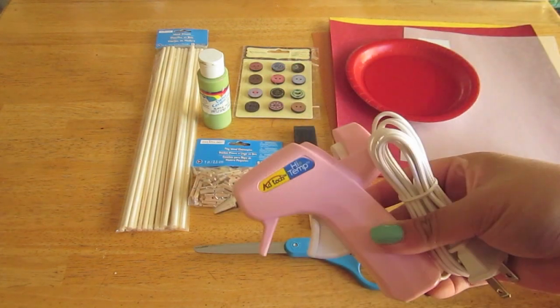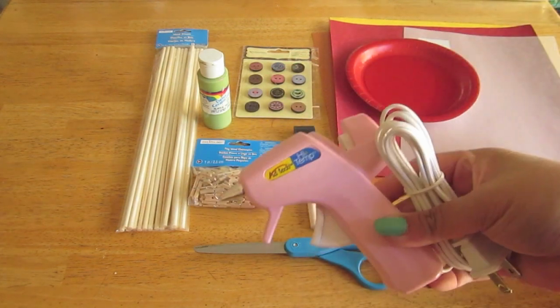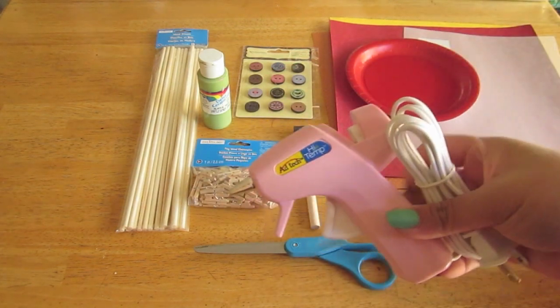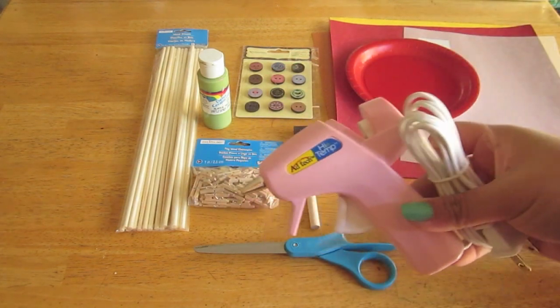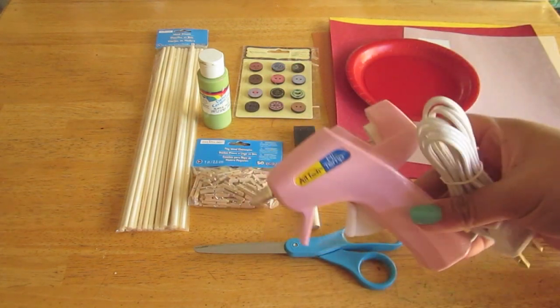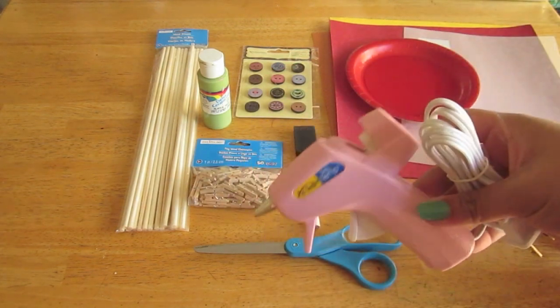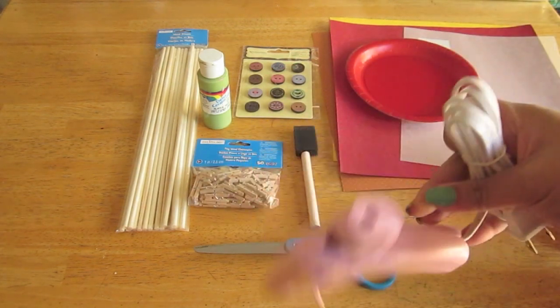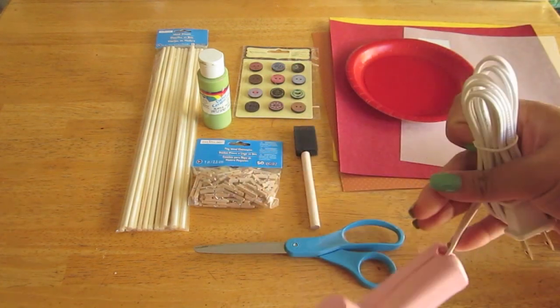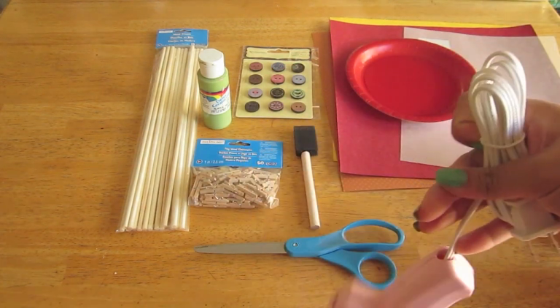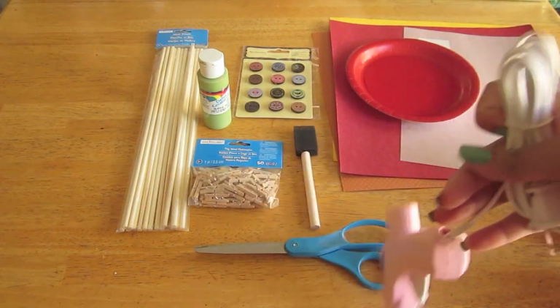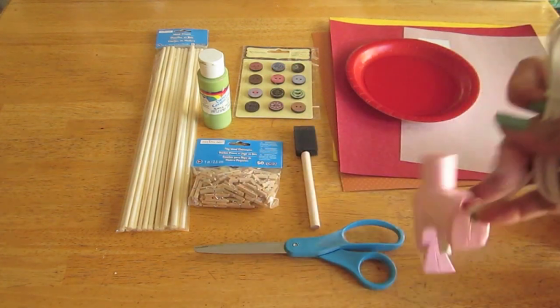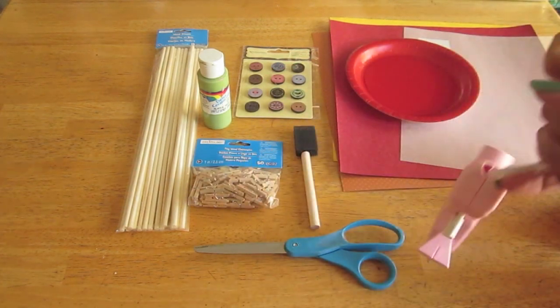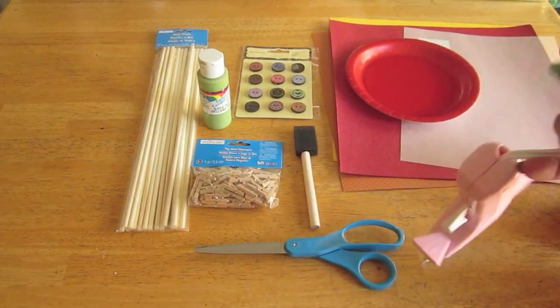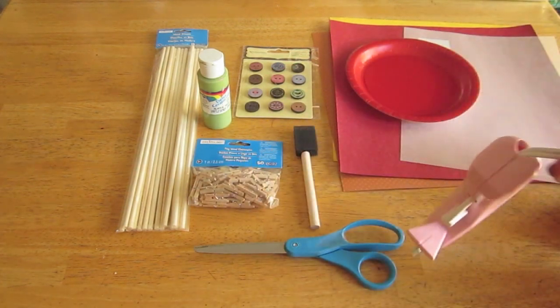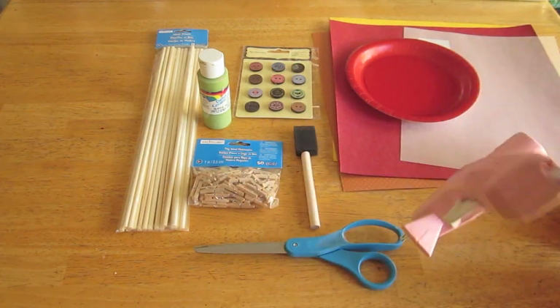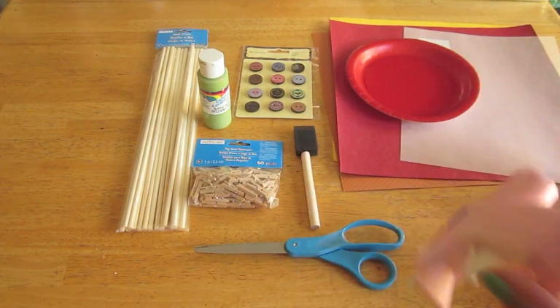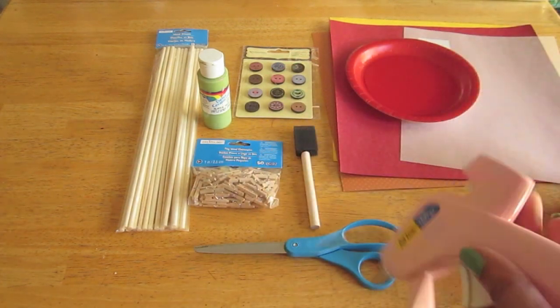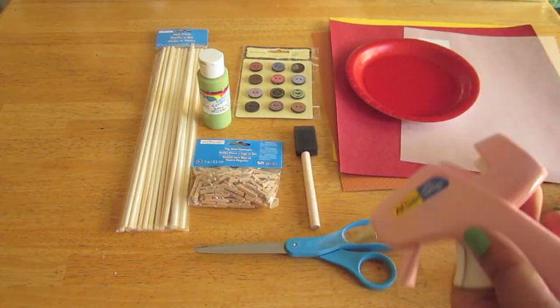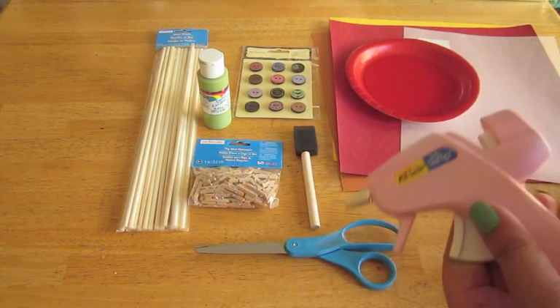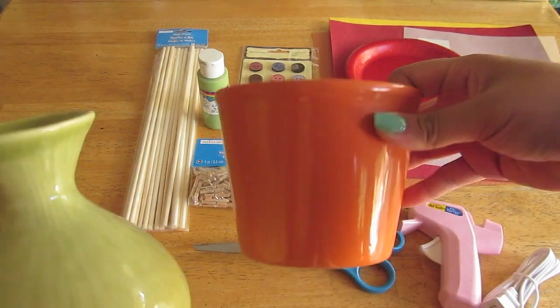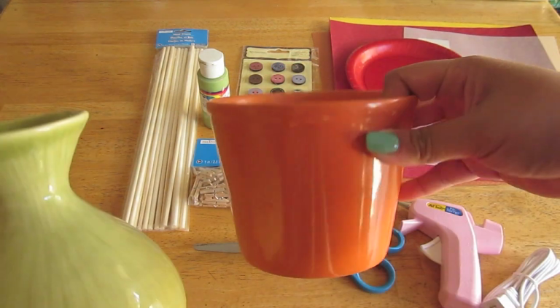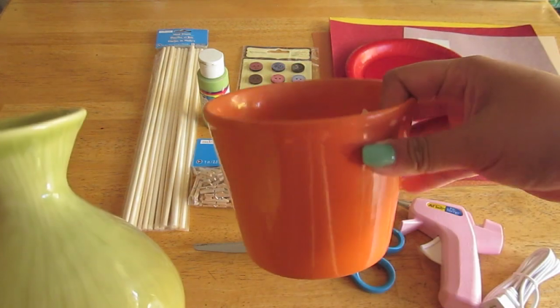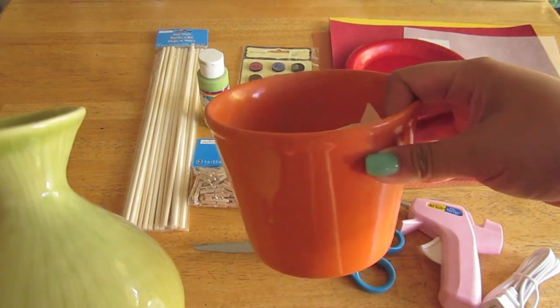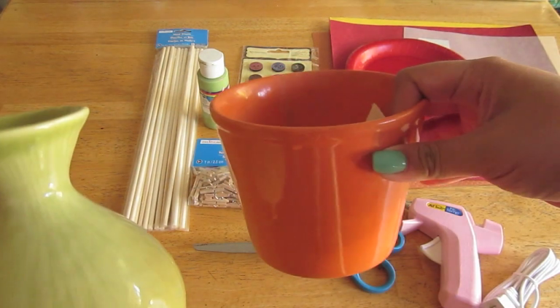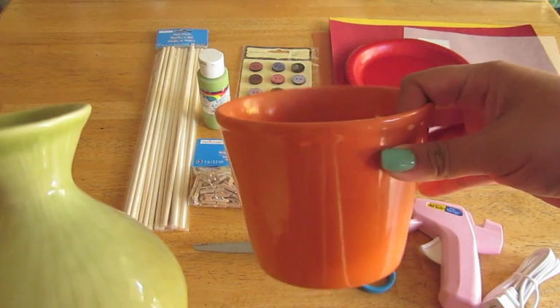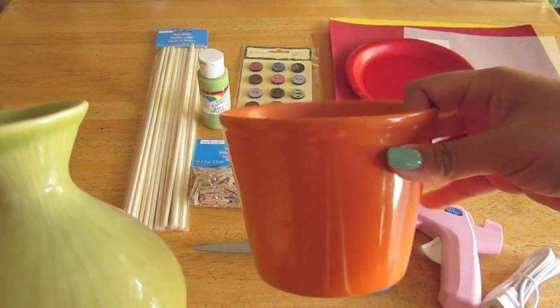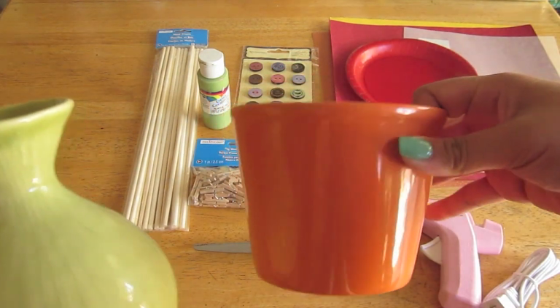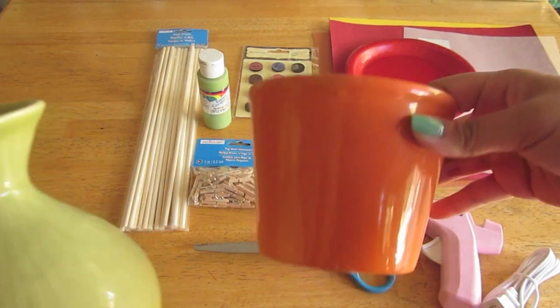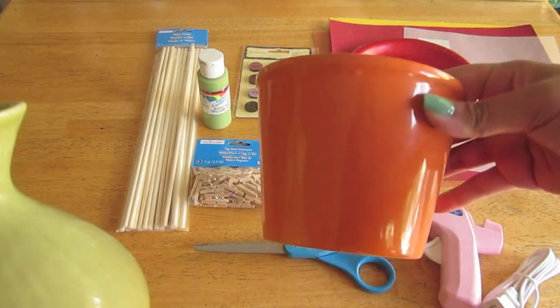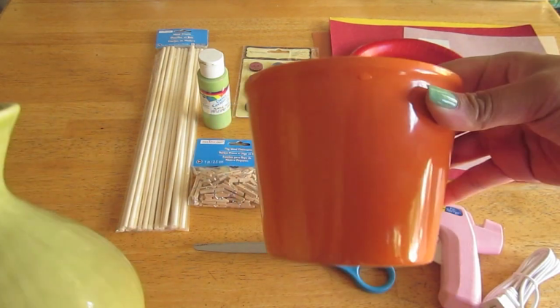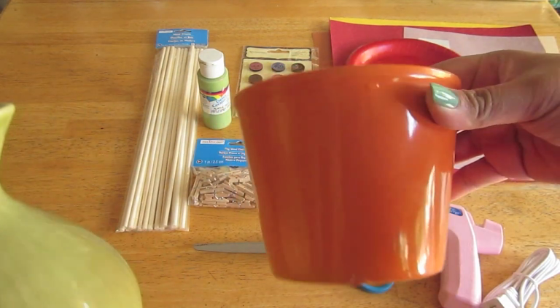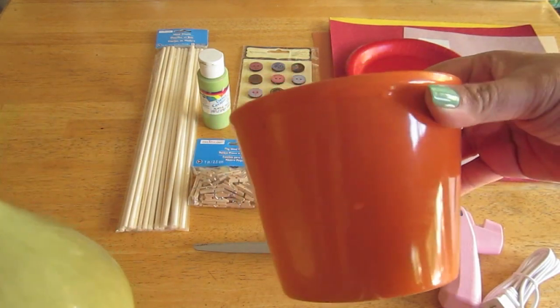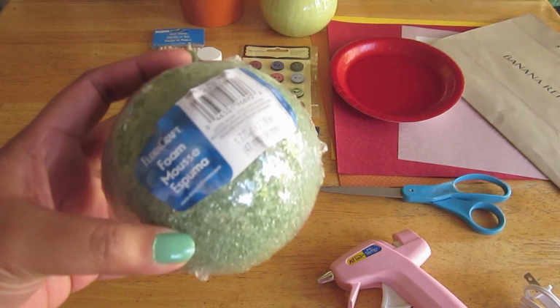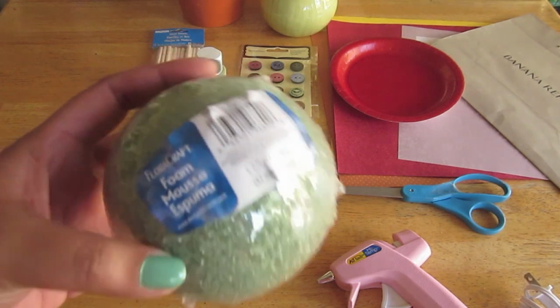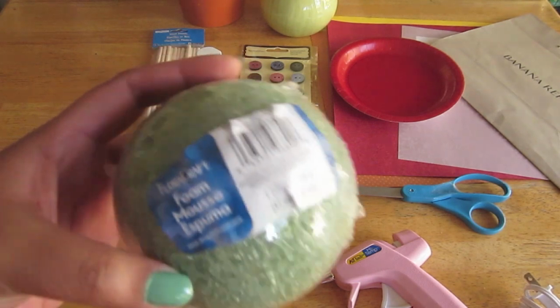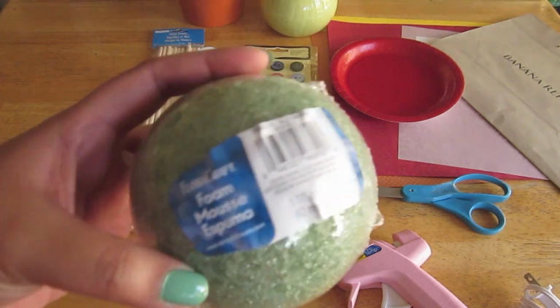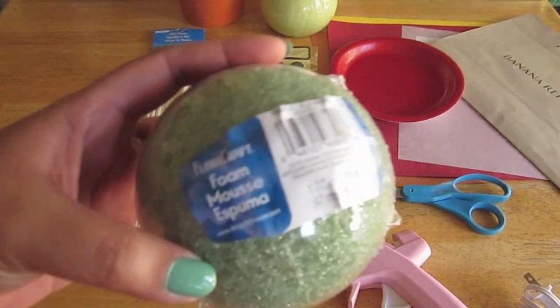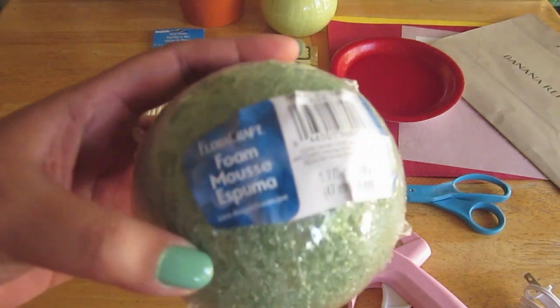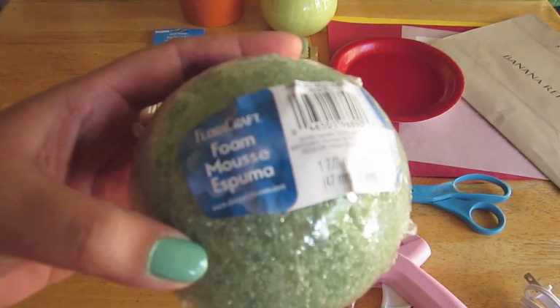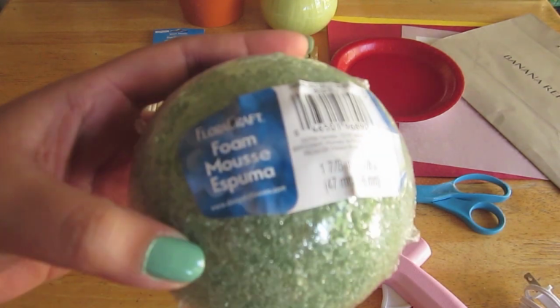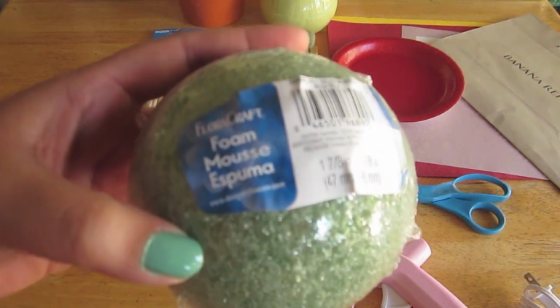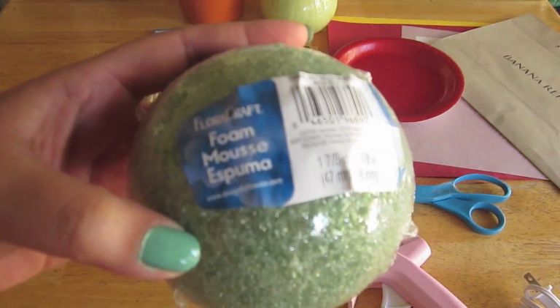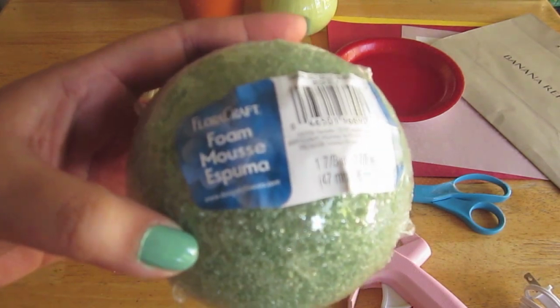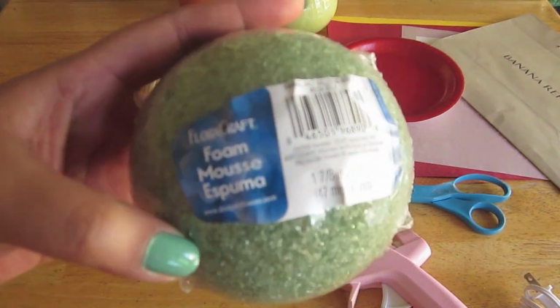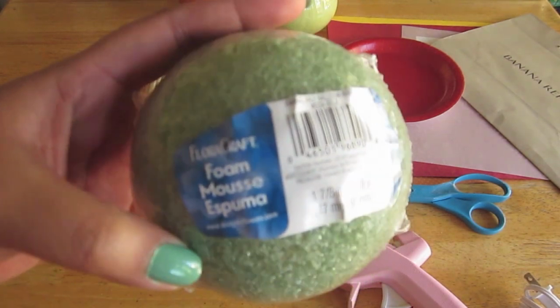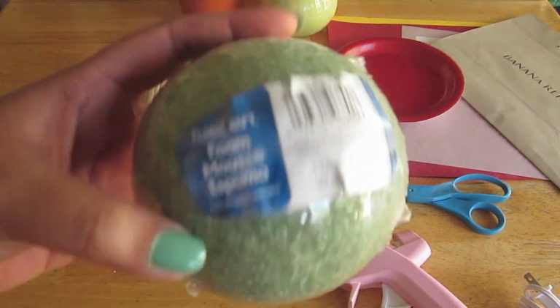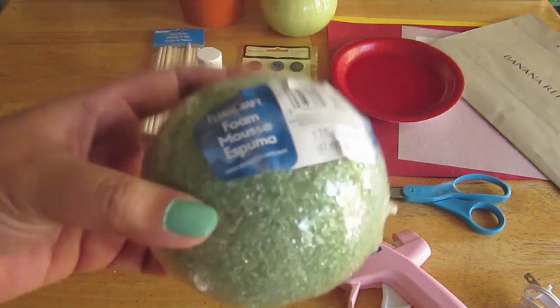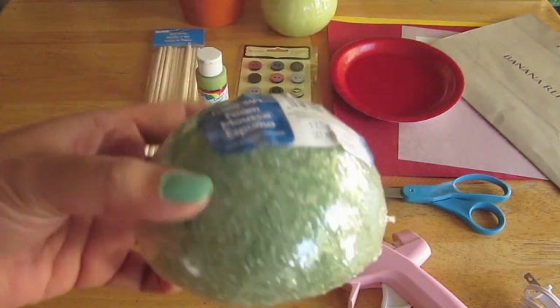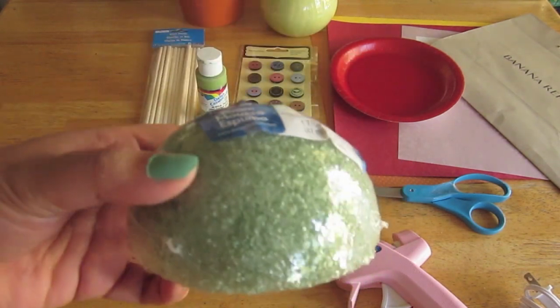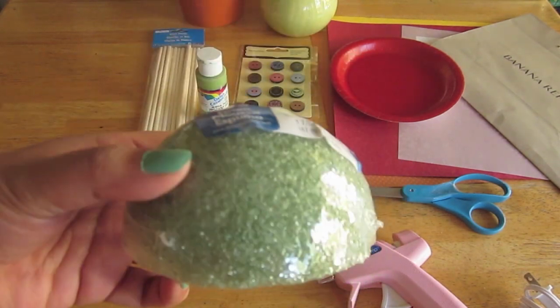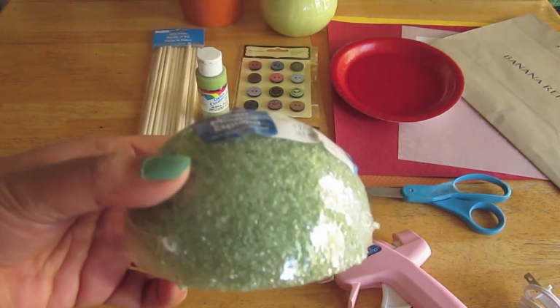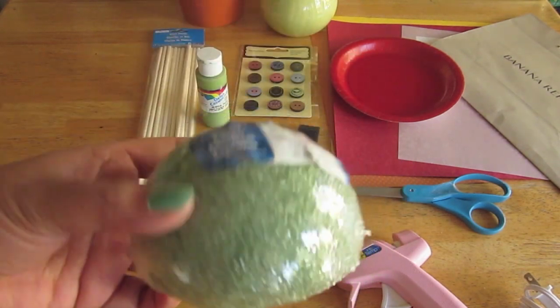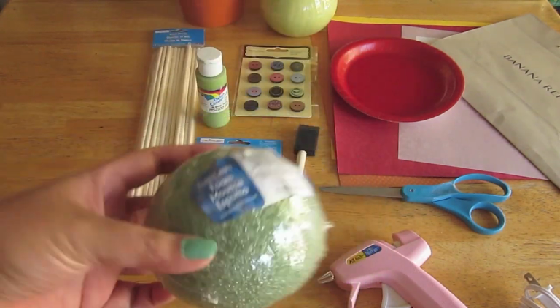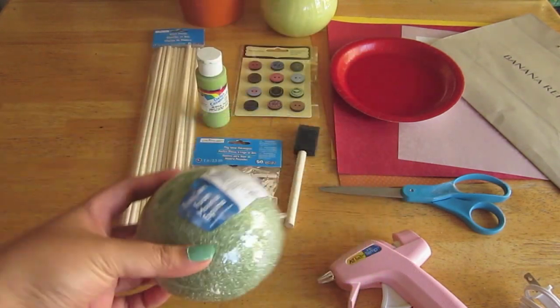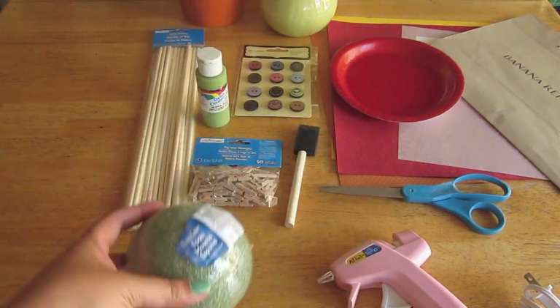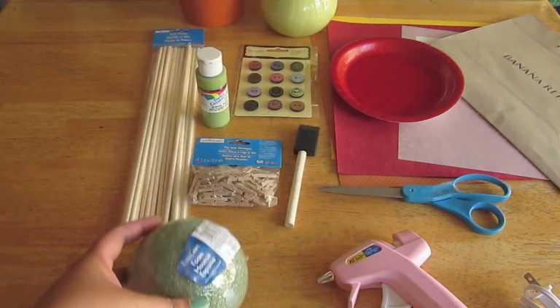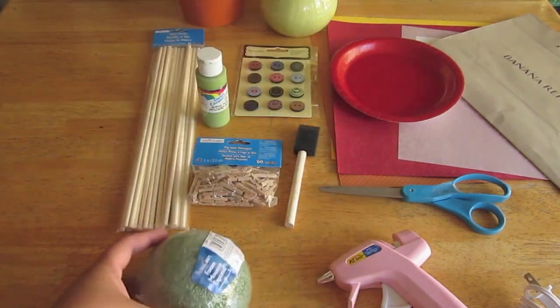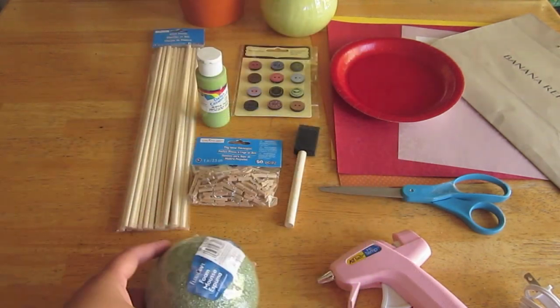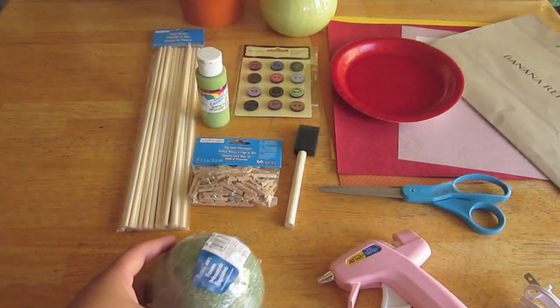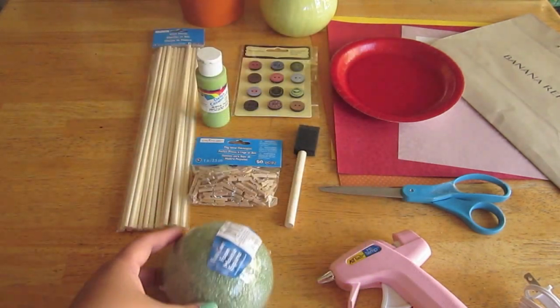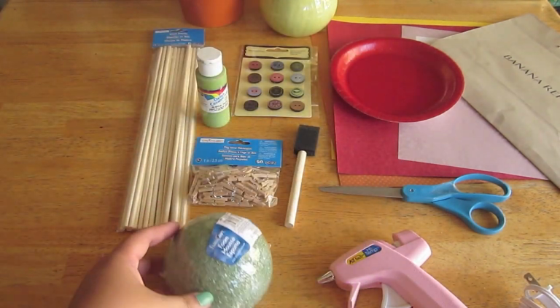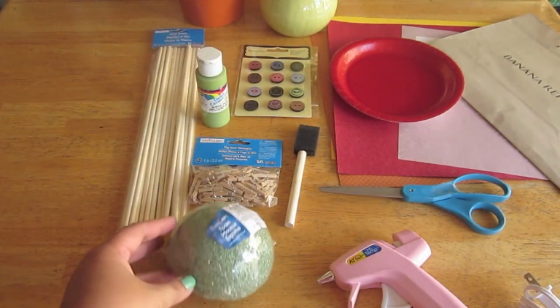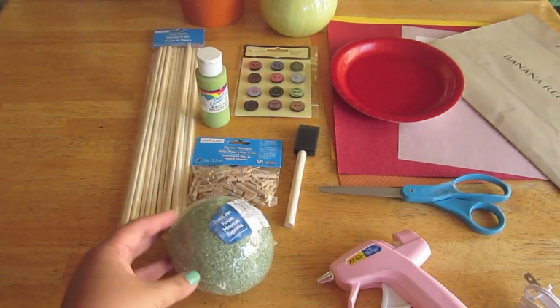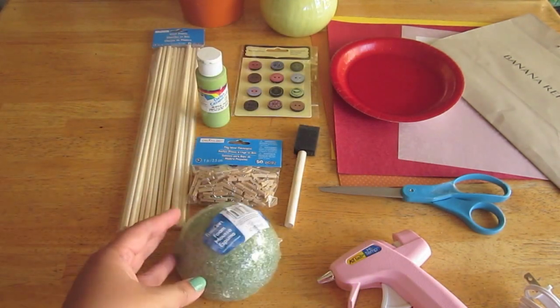I'm just using a small paper plate. Scissors. A glue gun. A flower pot — I'm using one that I found in my backyard and I just cleaned it out. And some styrofoam.